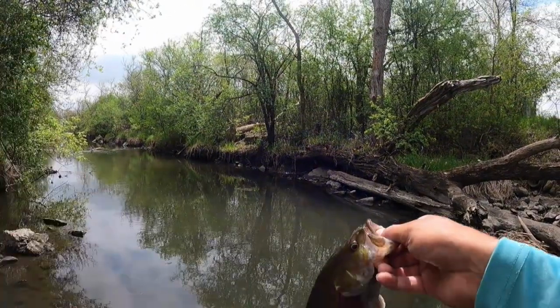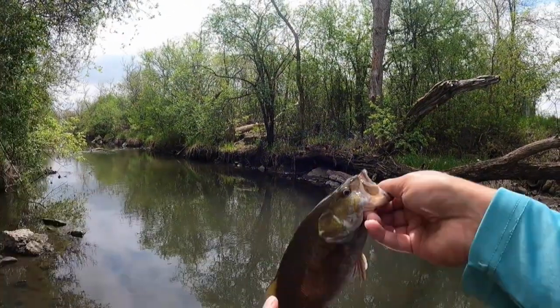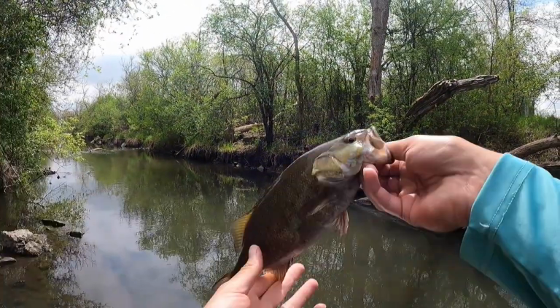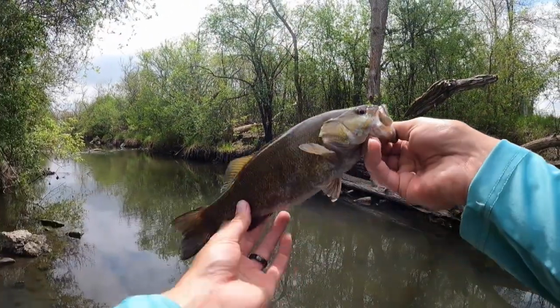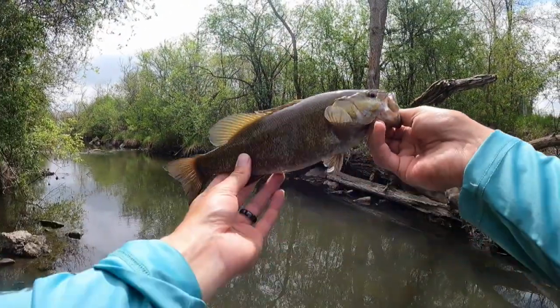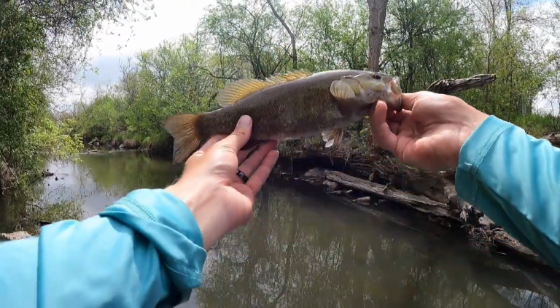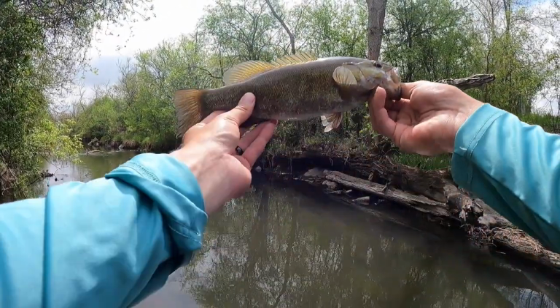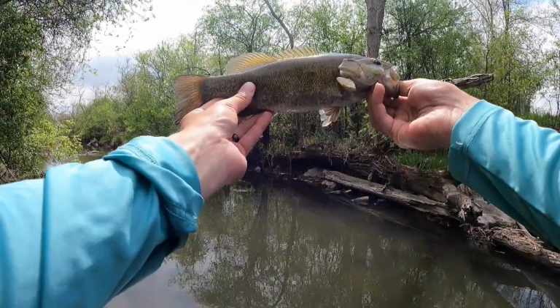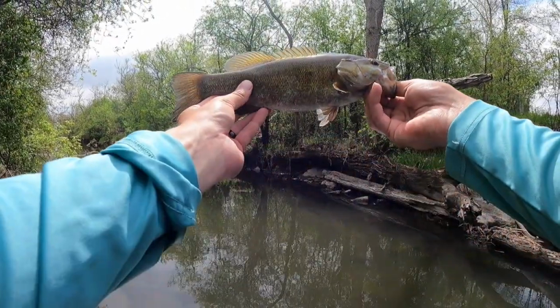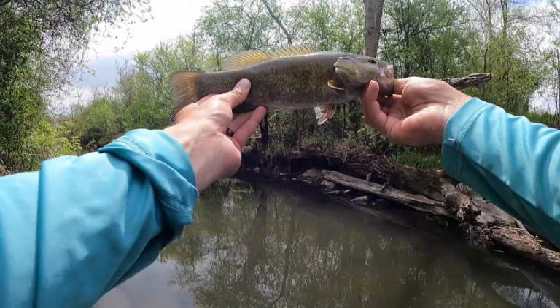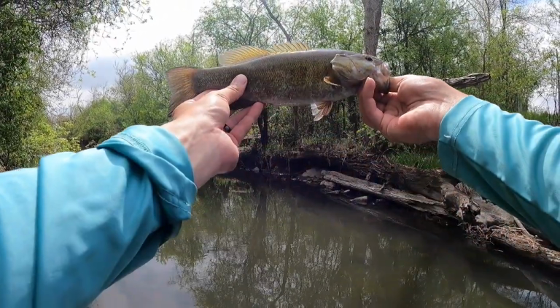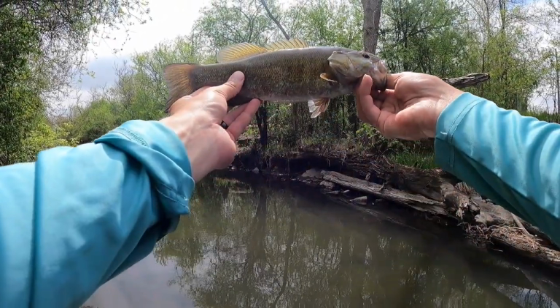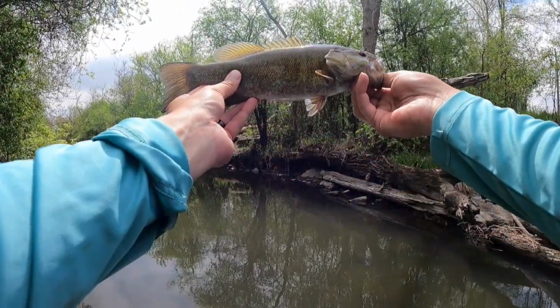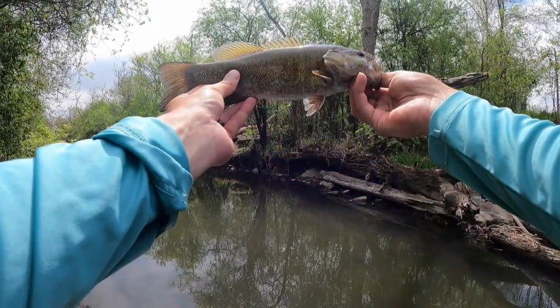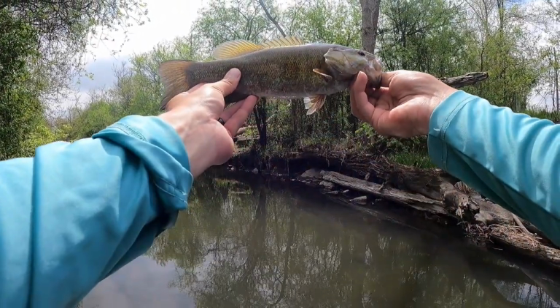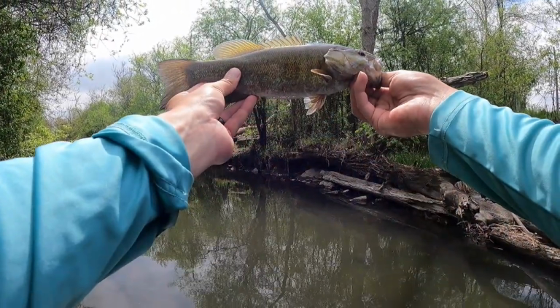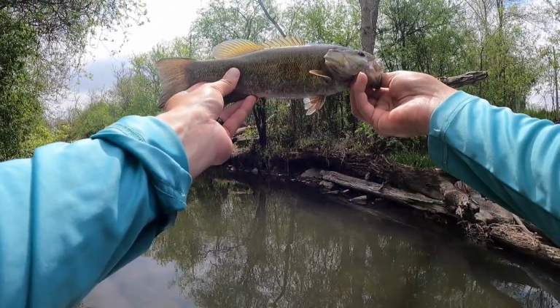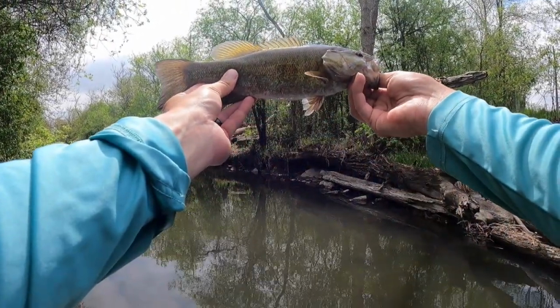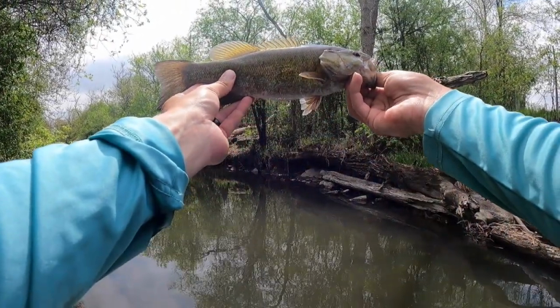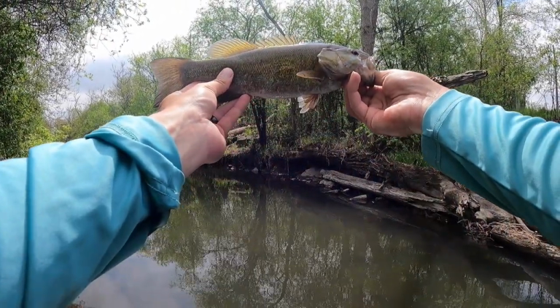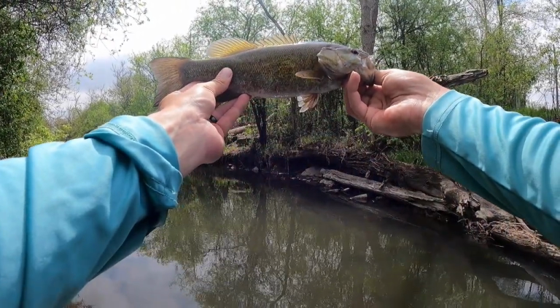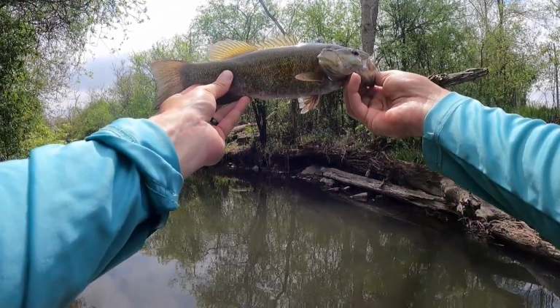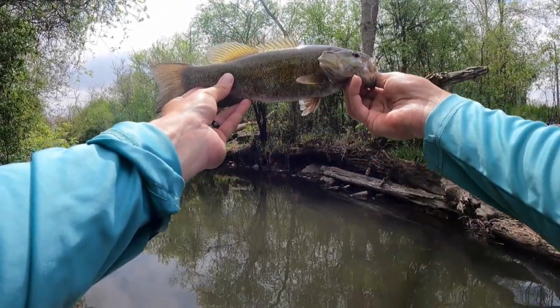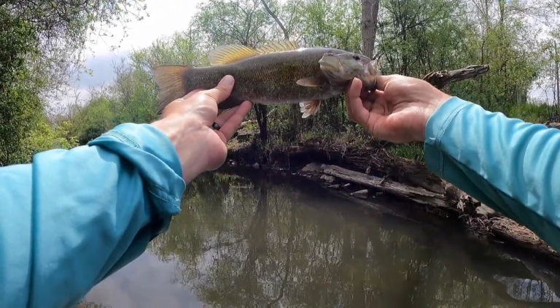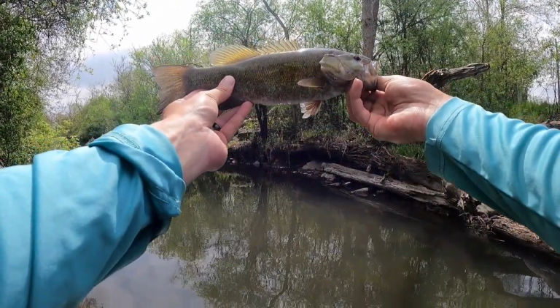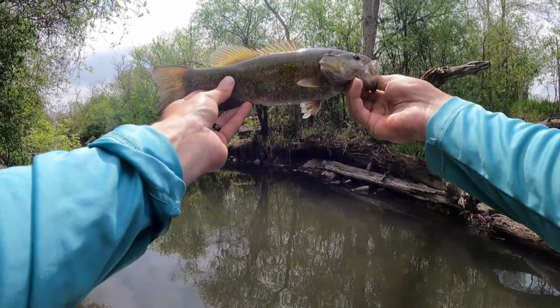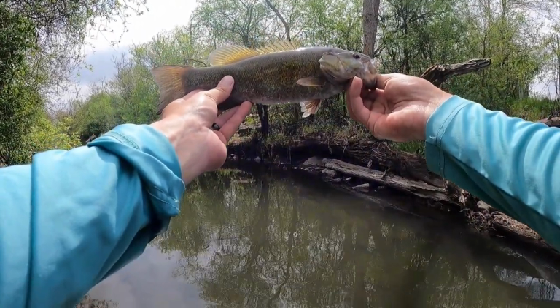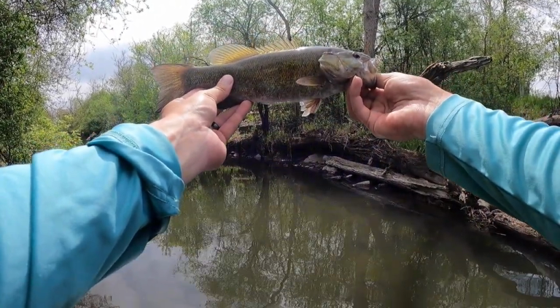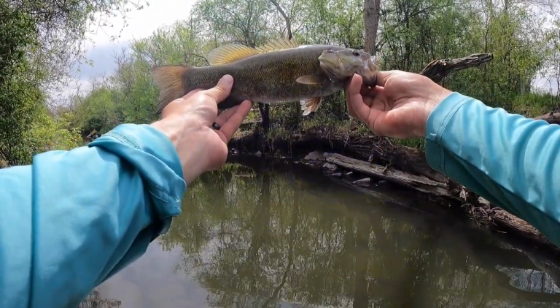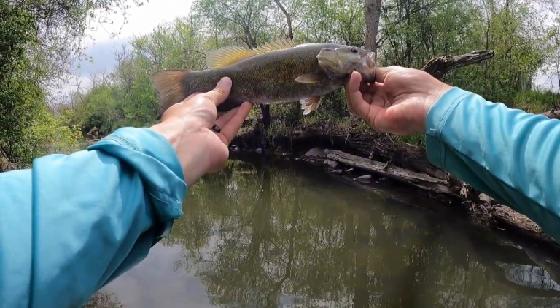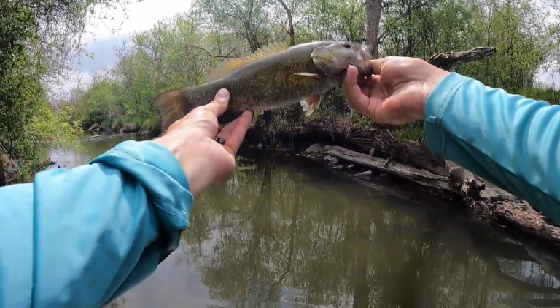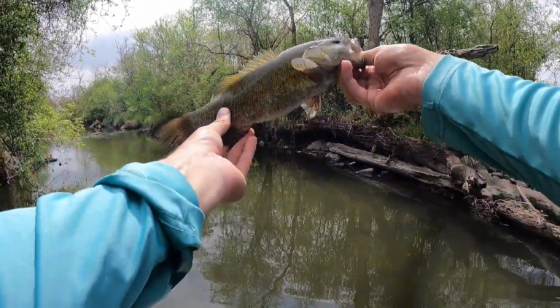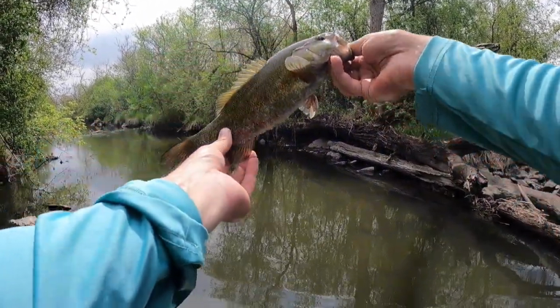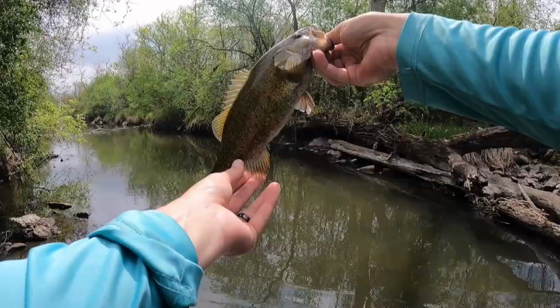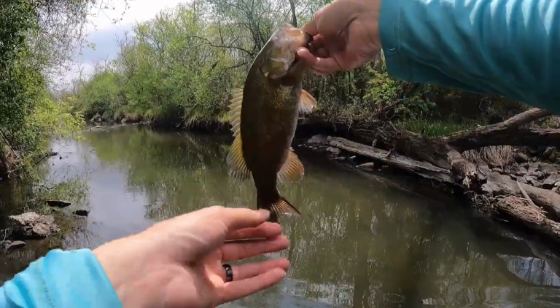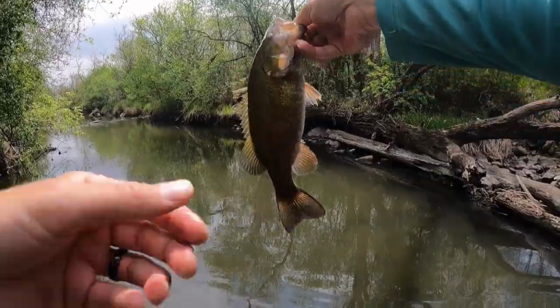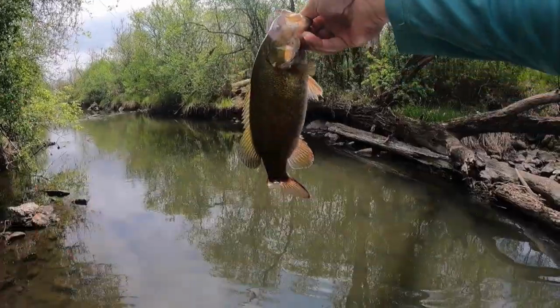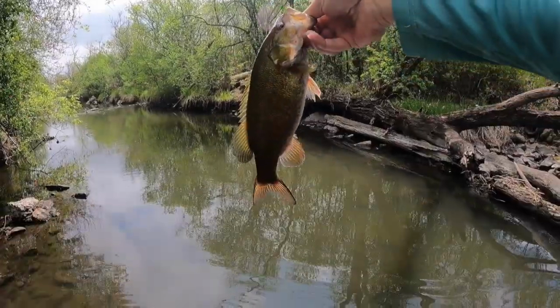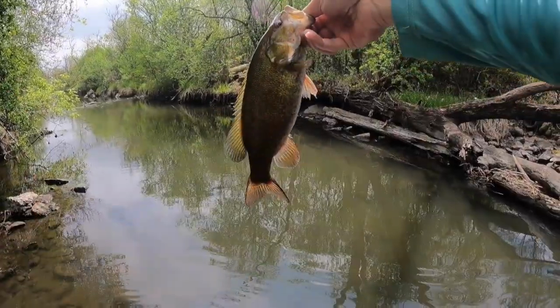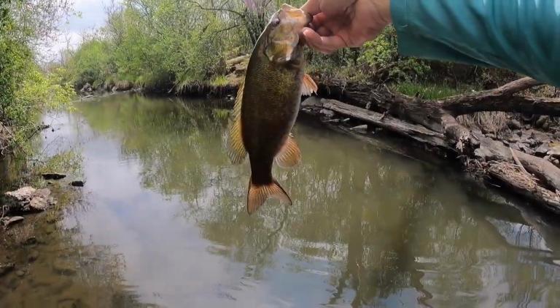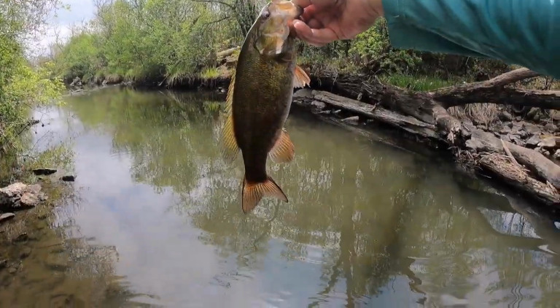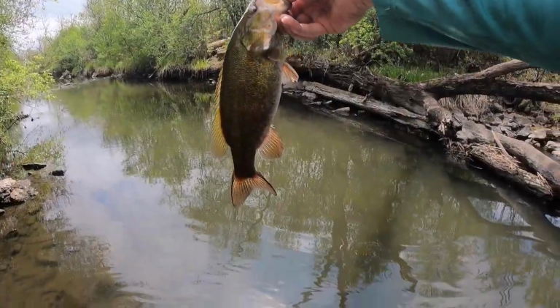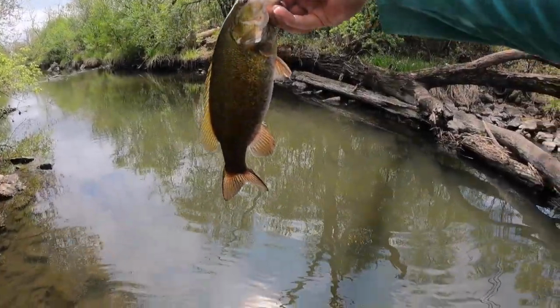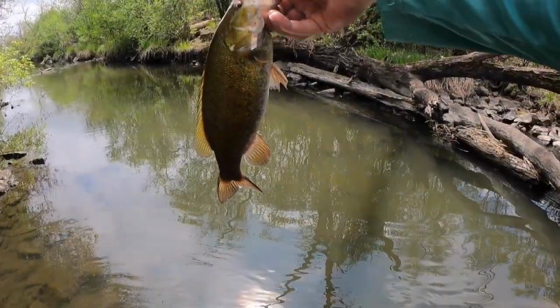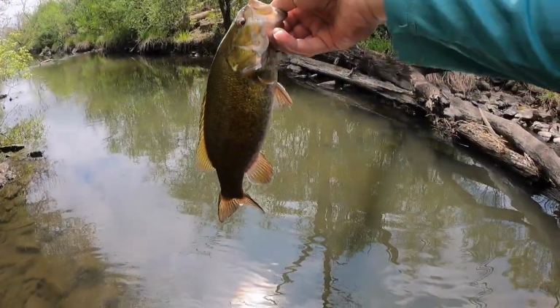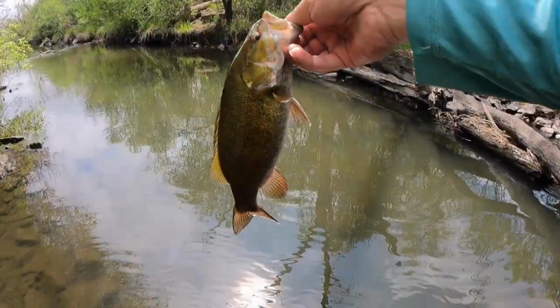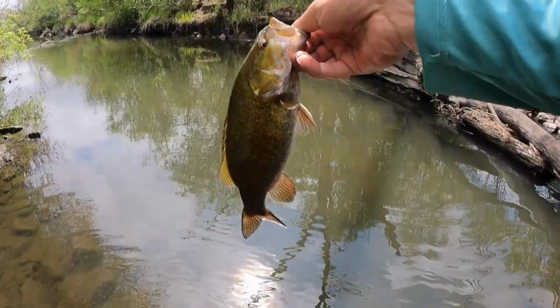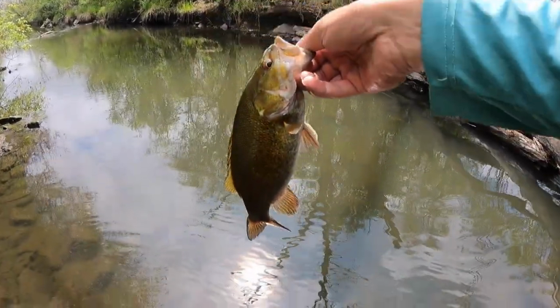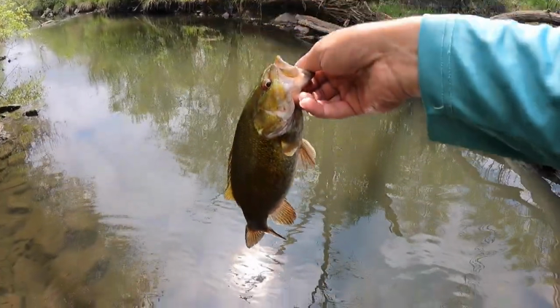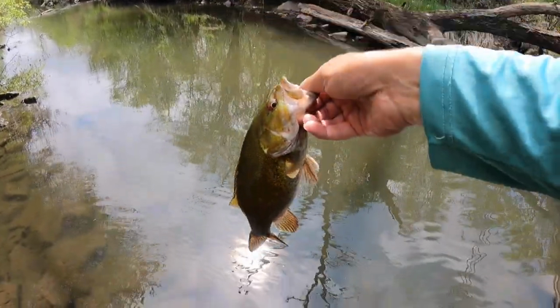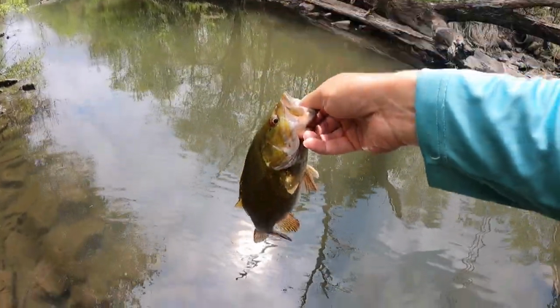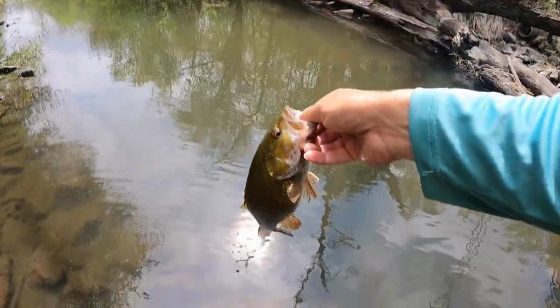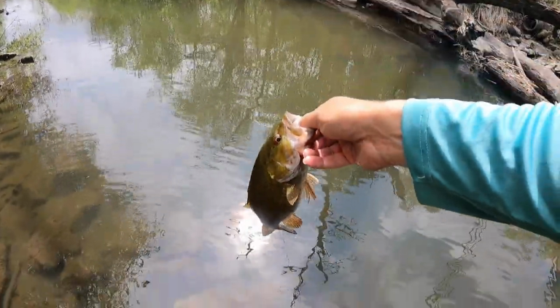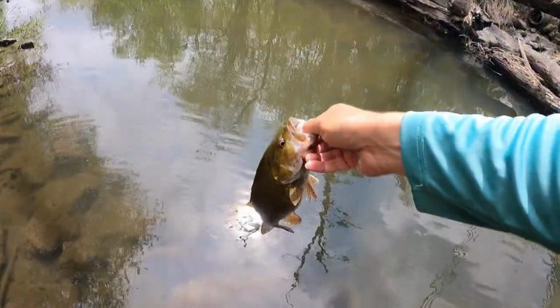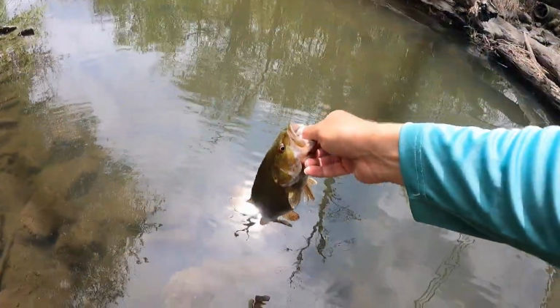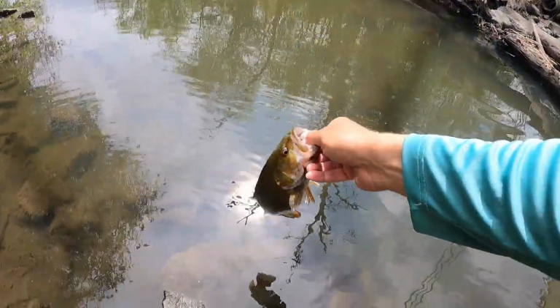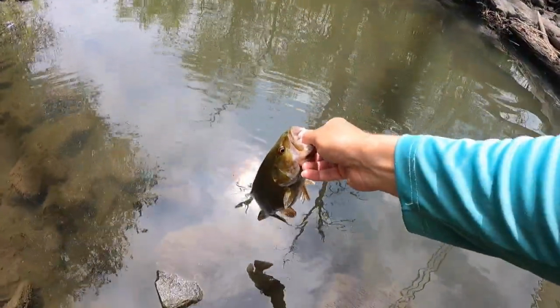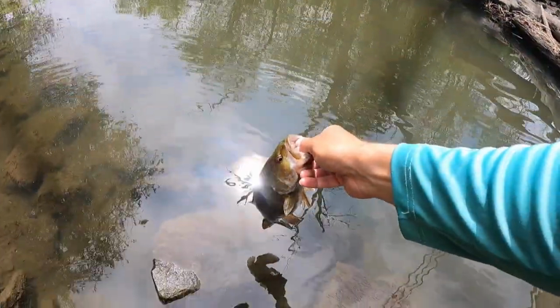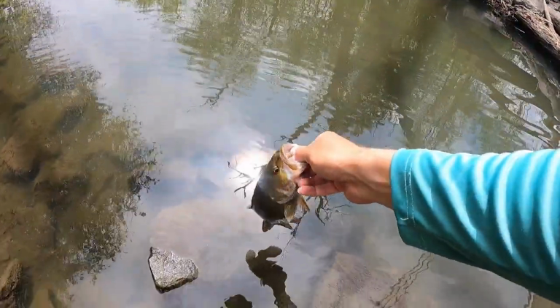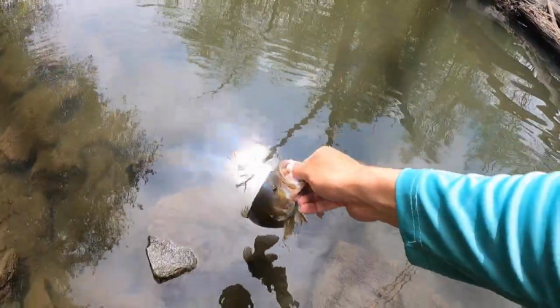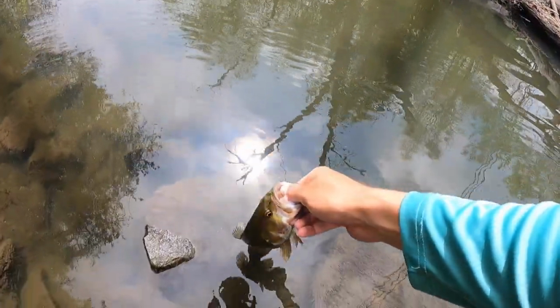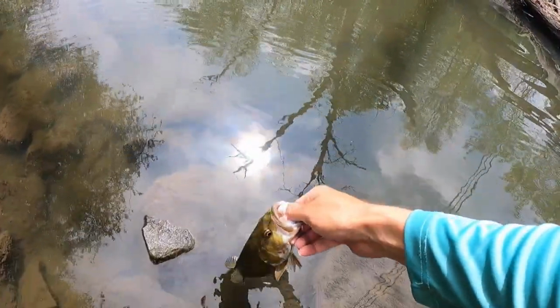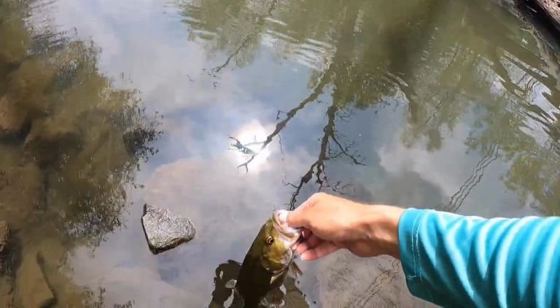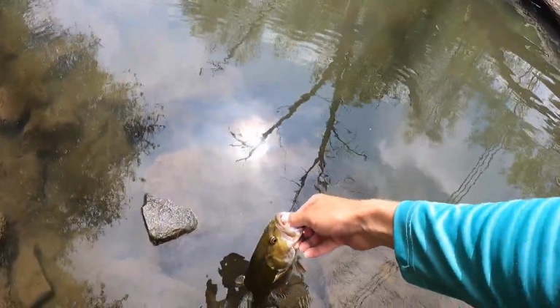Alright, nice little creek smallie. Here's the release.